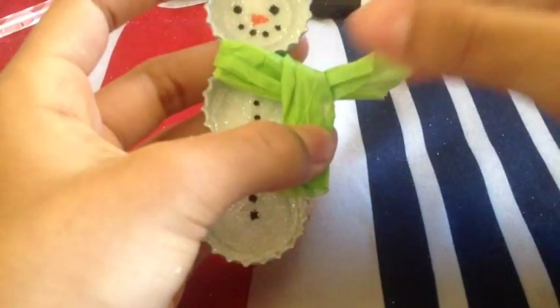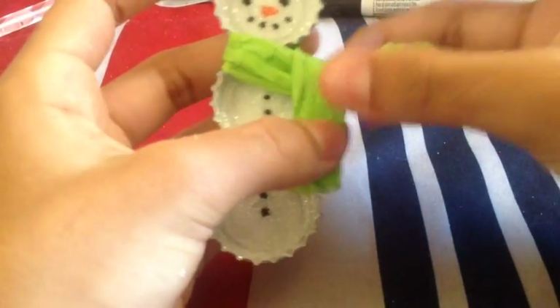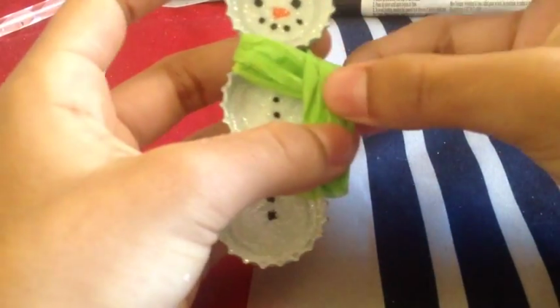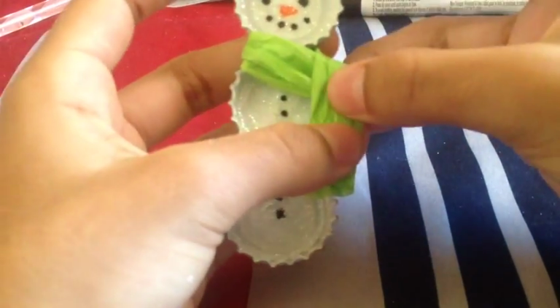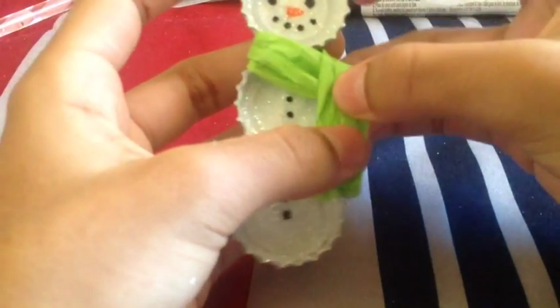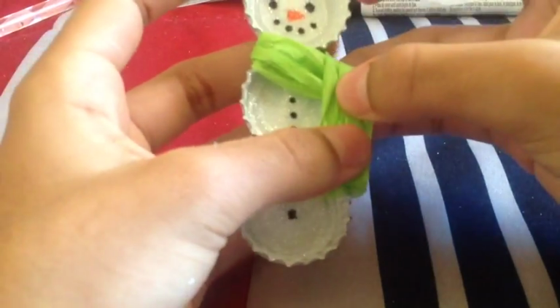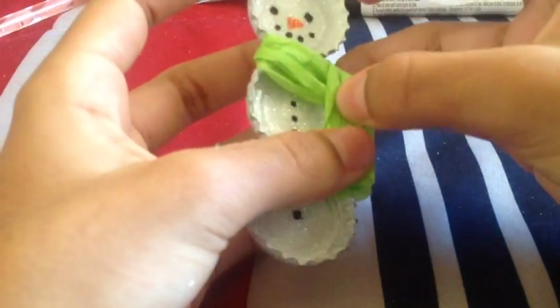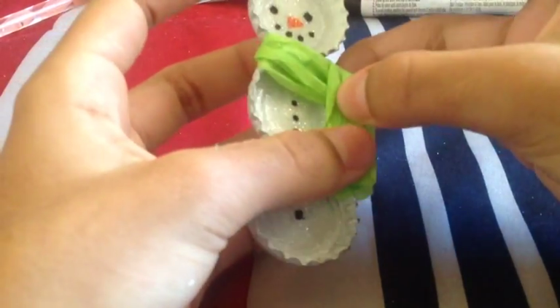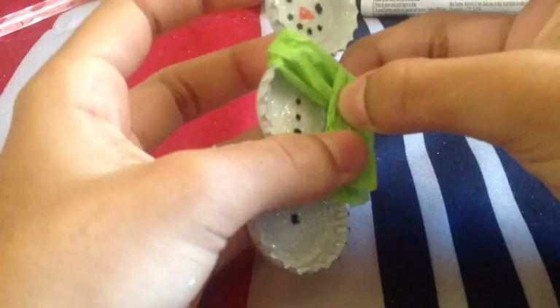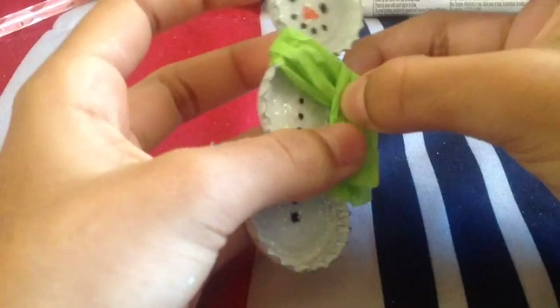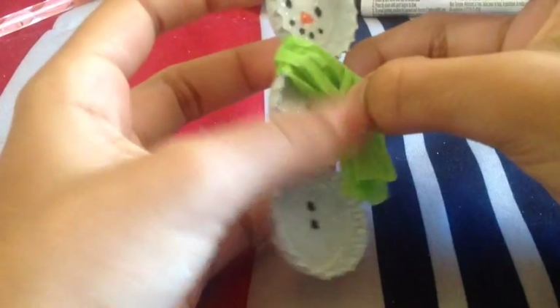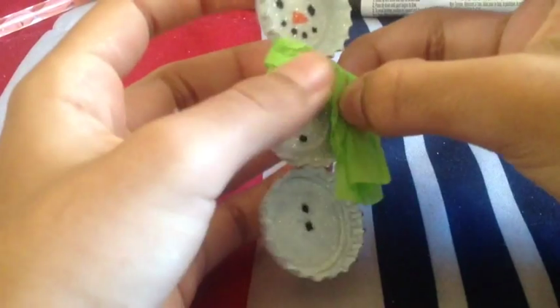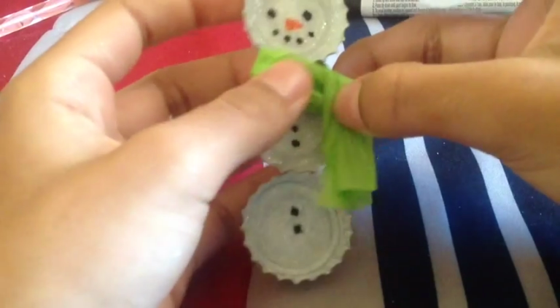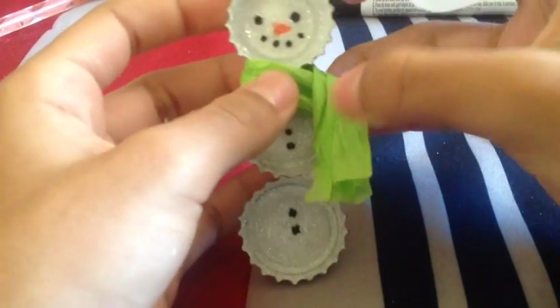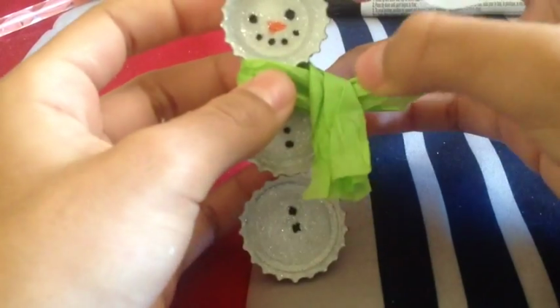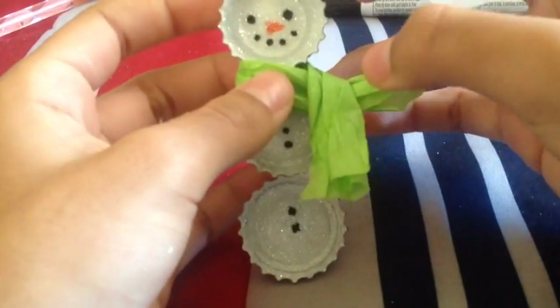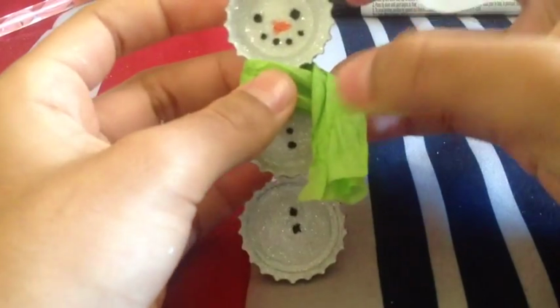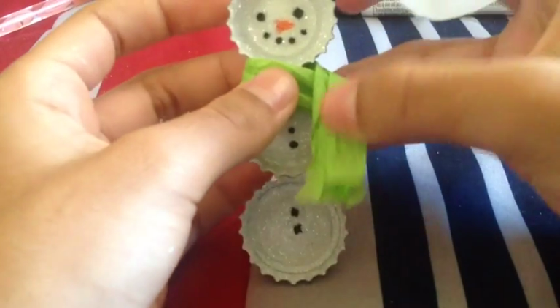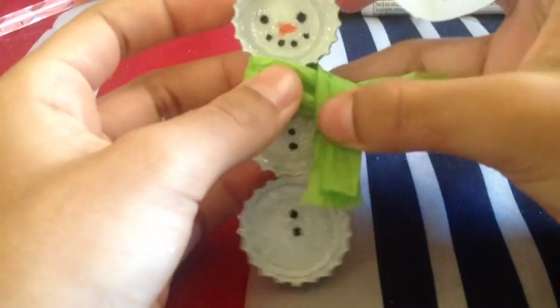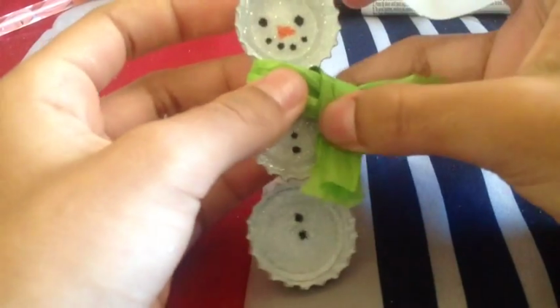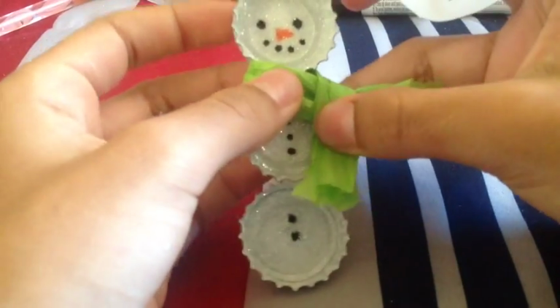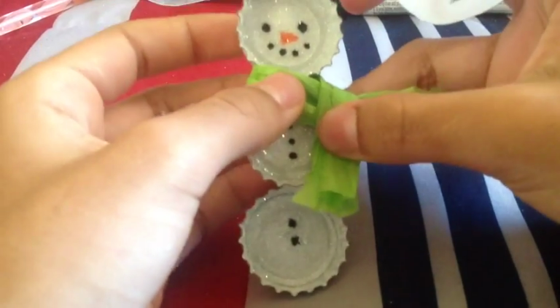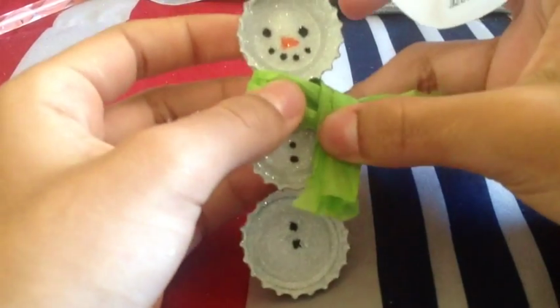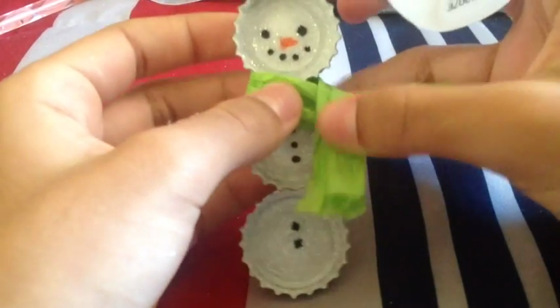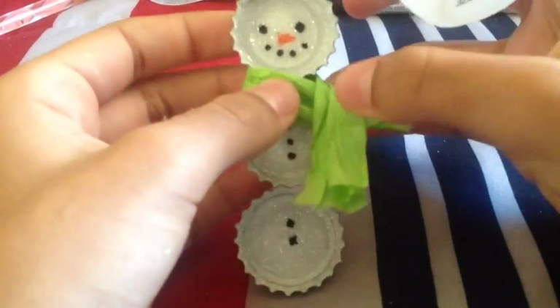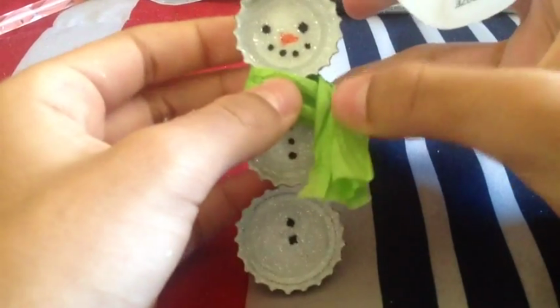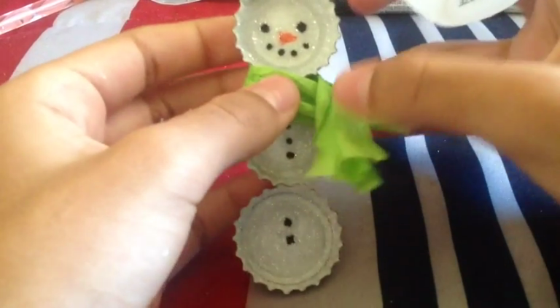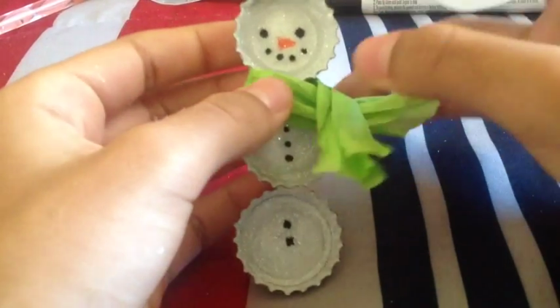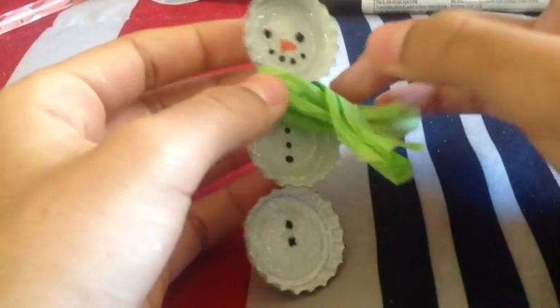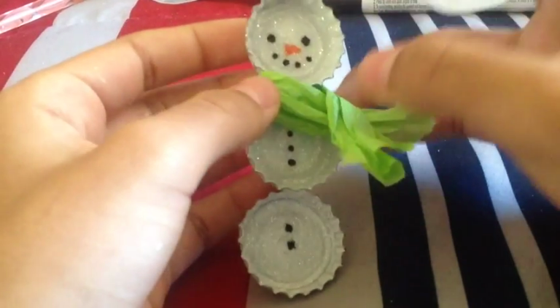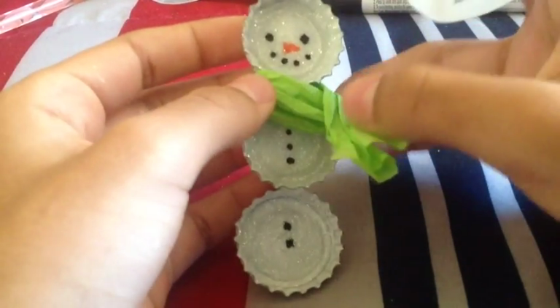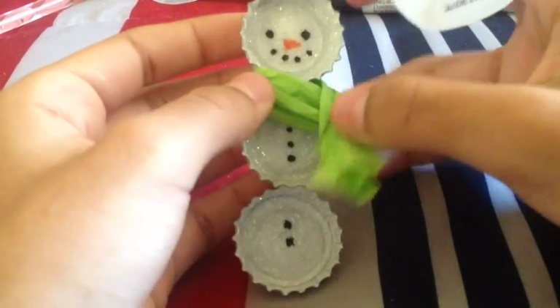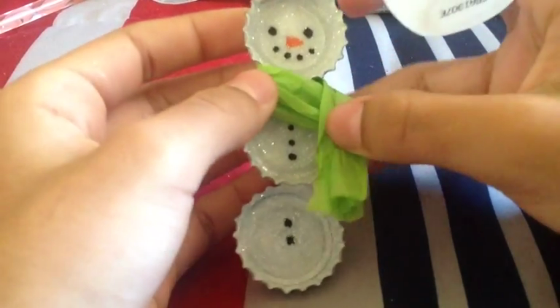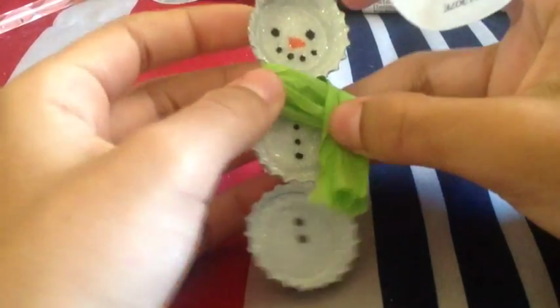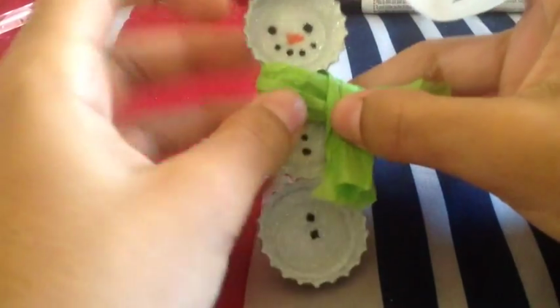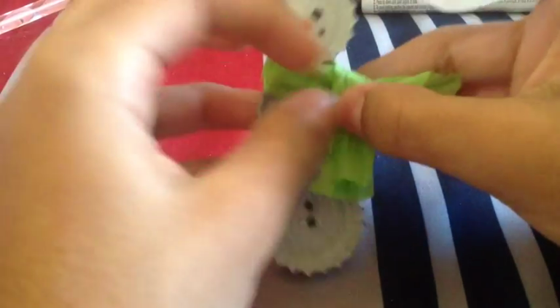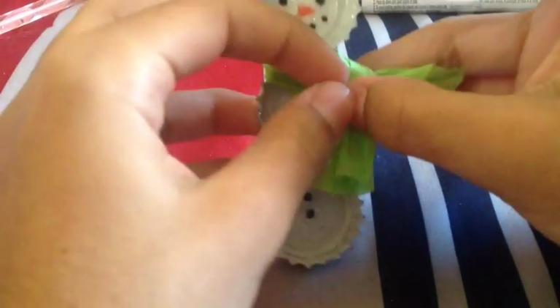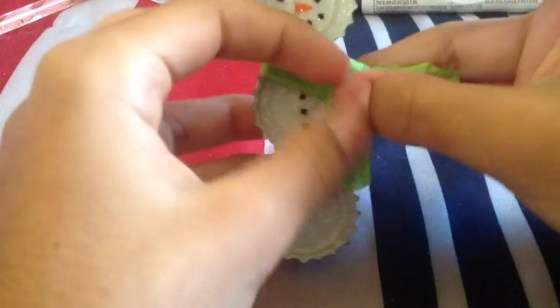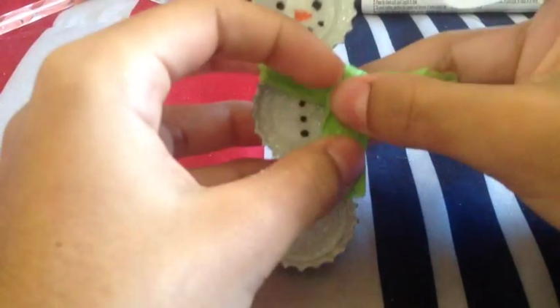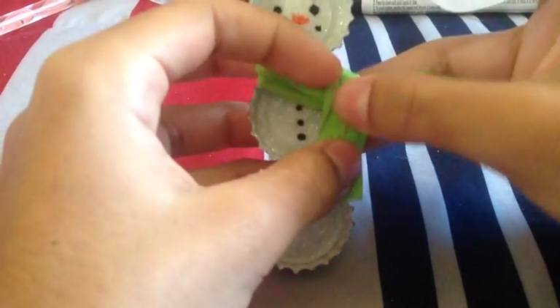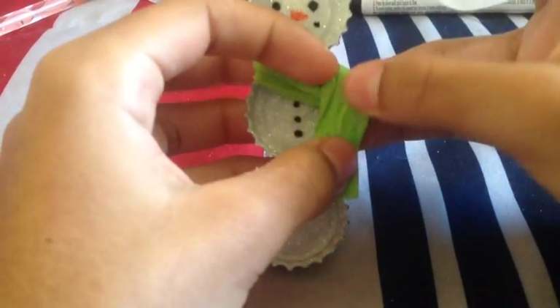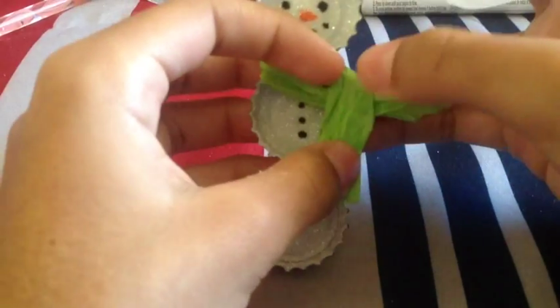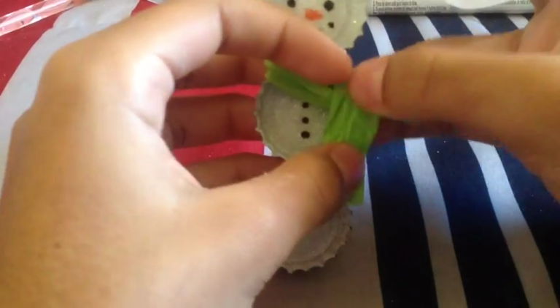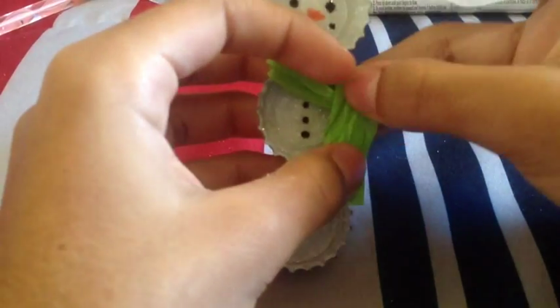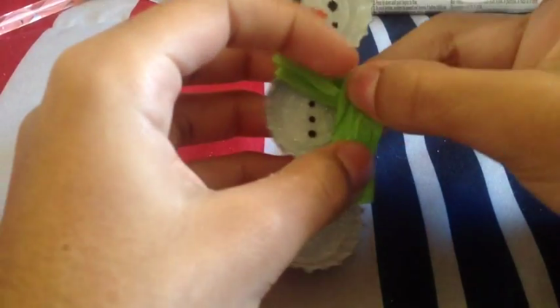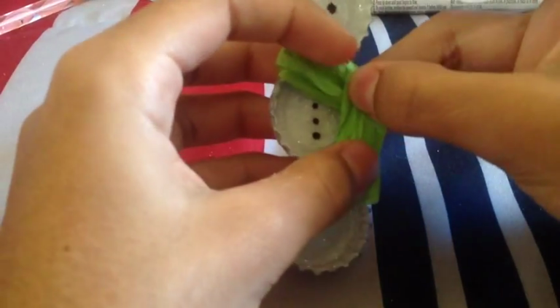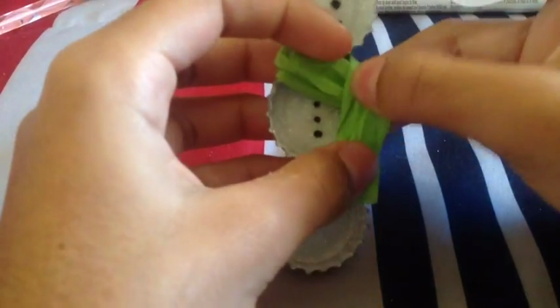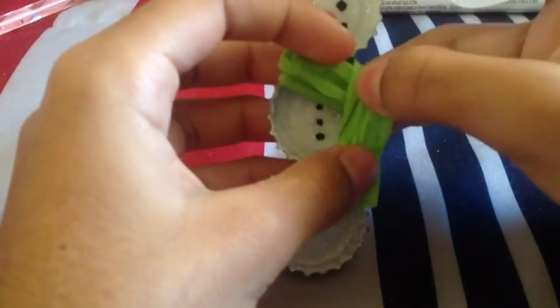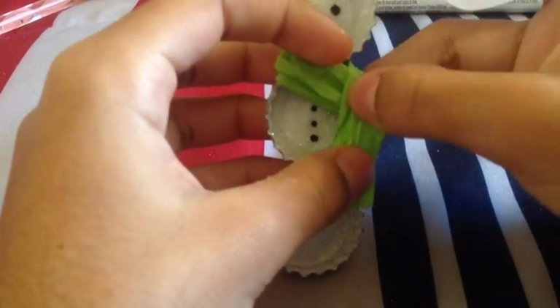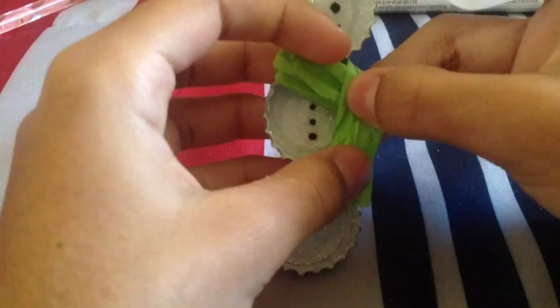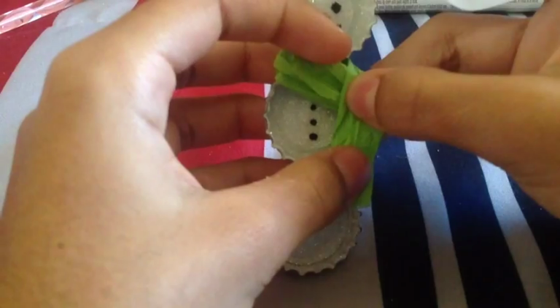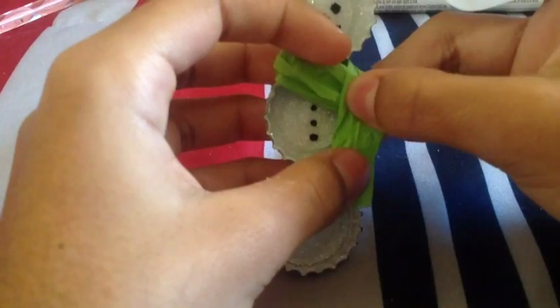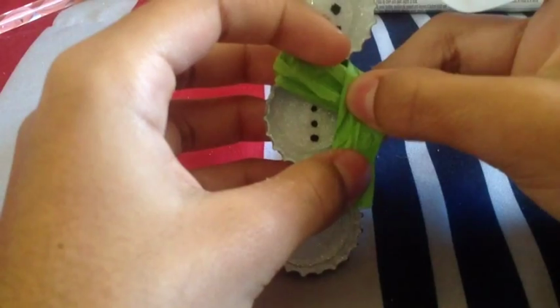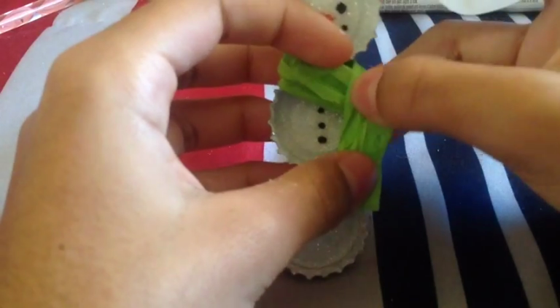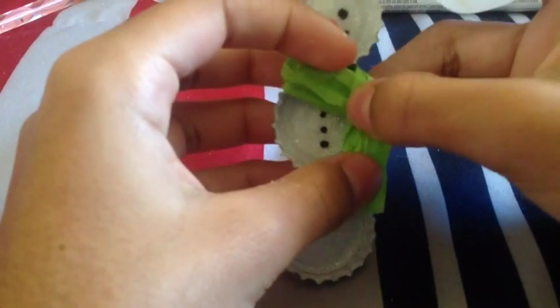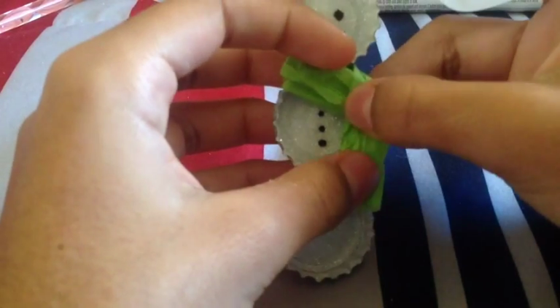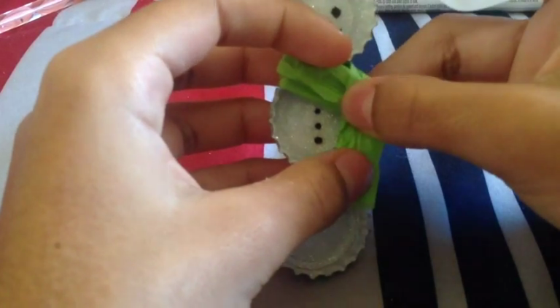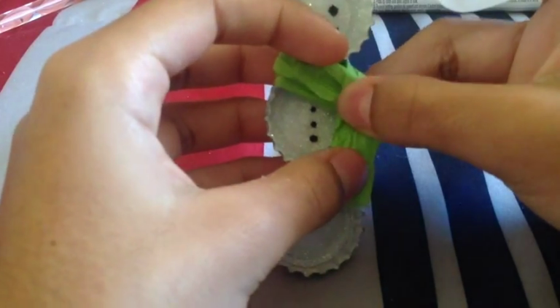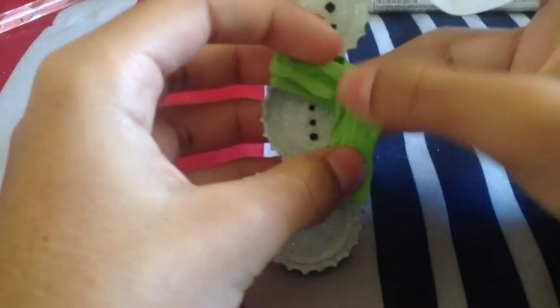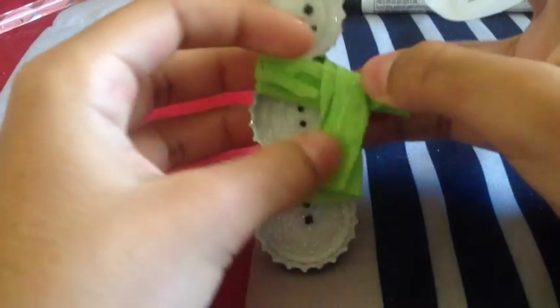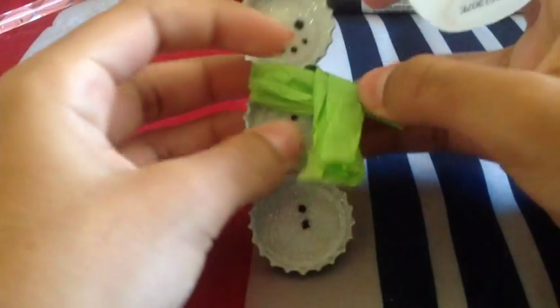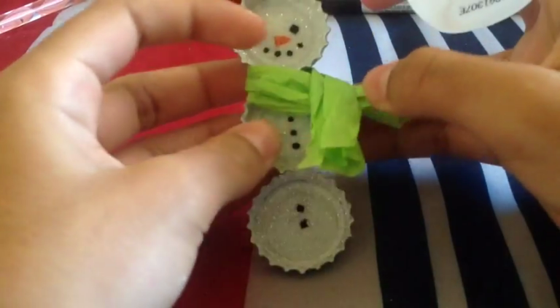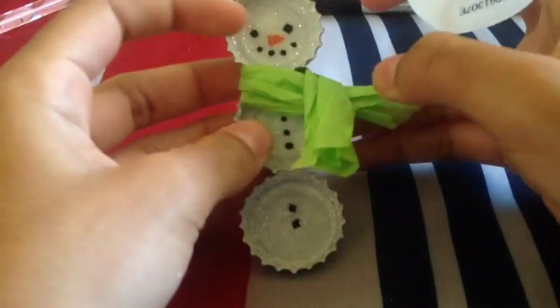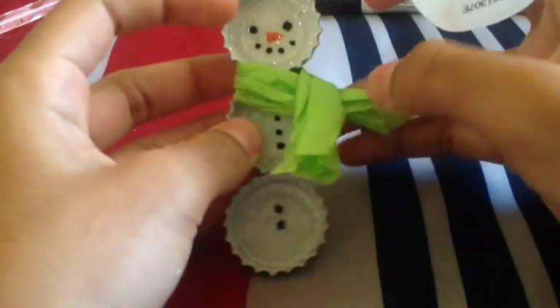Basically, I don't really need to explain how to put the scarf on — it's pretty simple and easy.